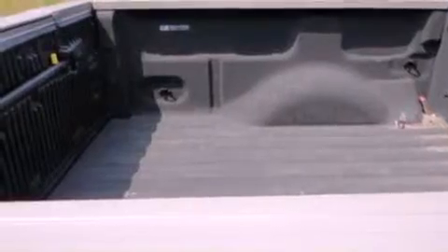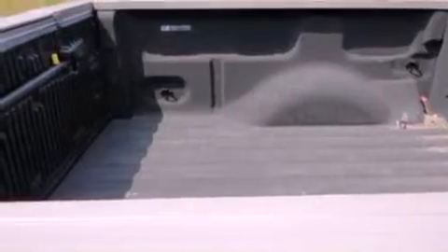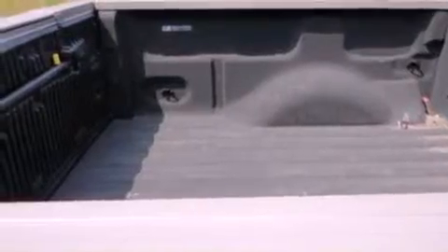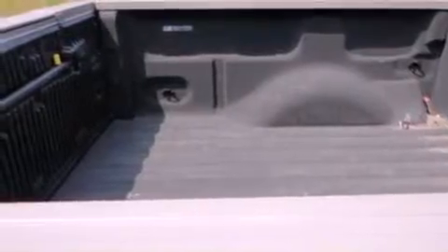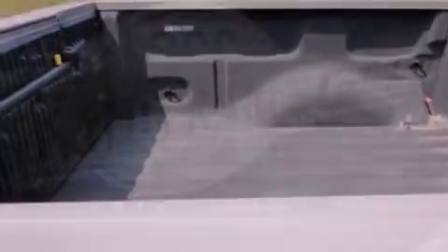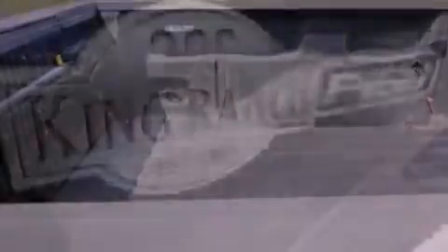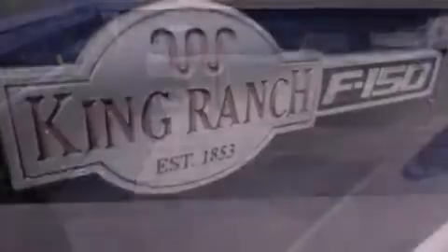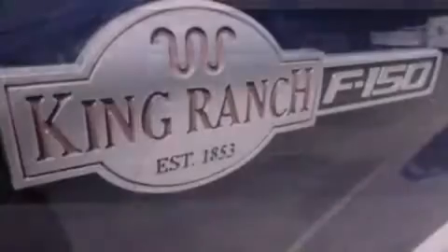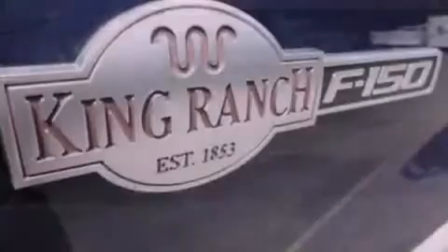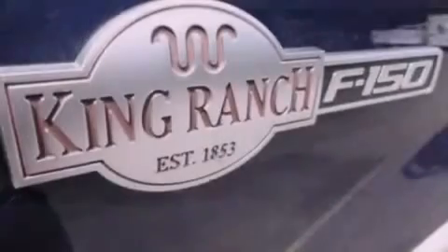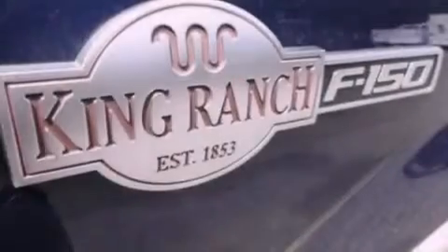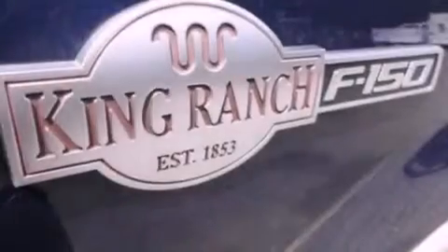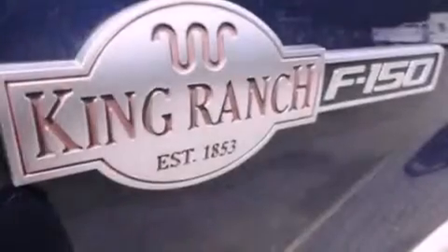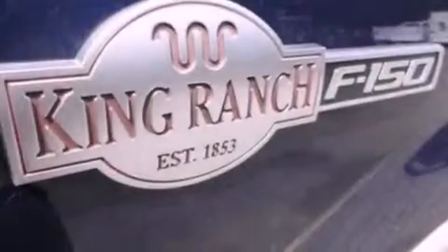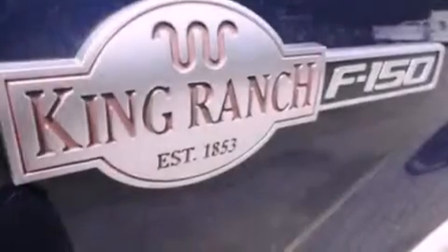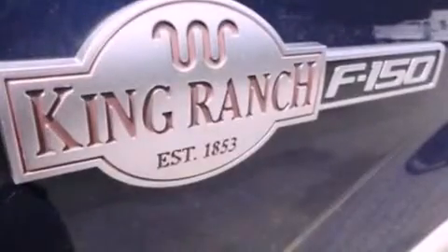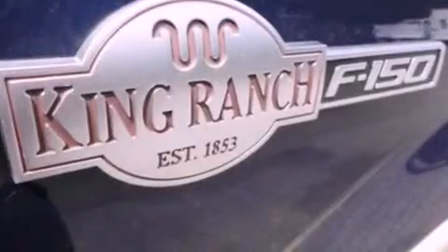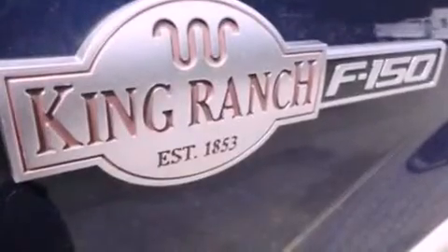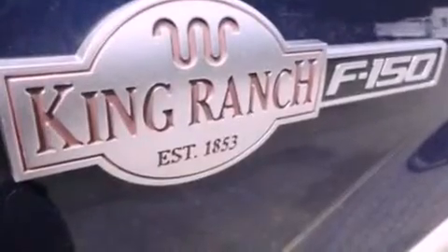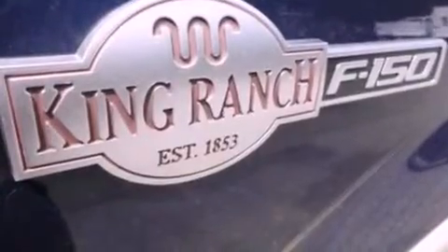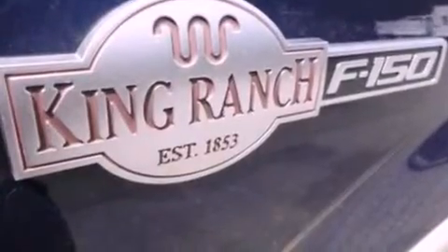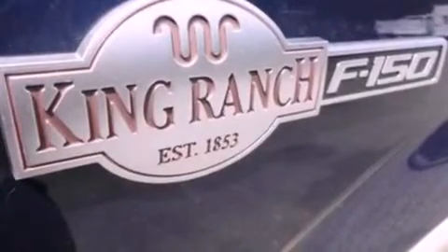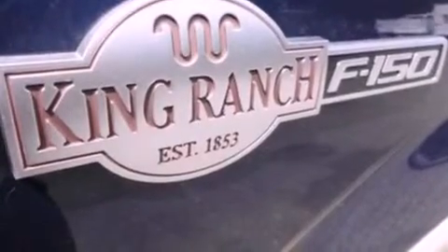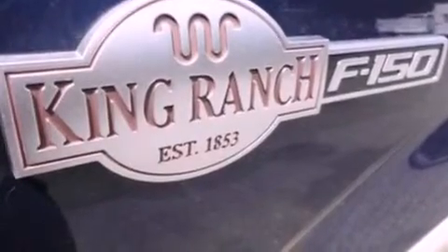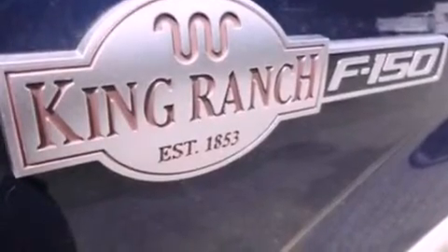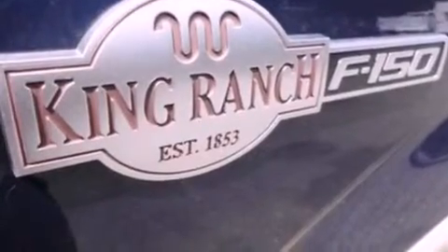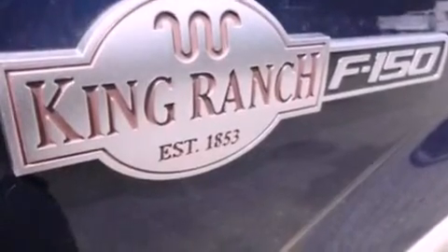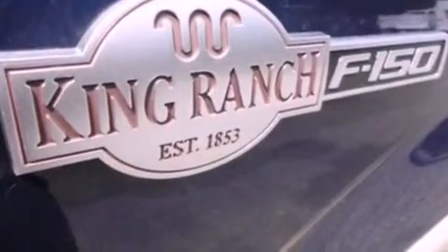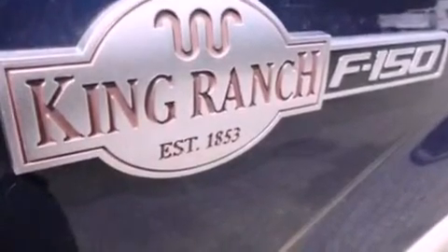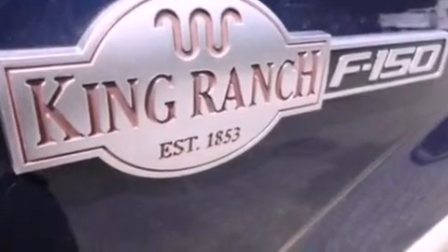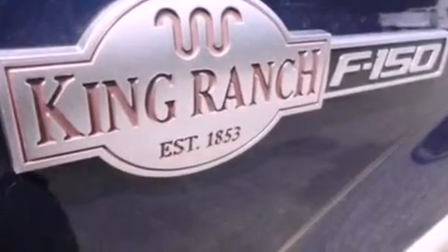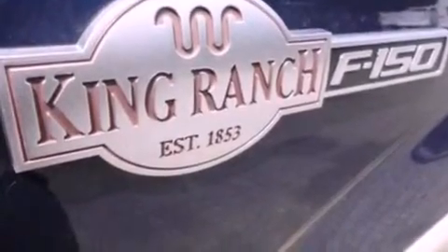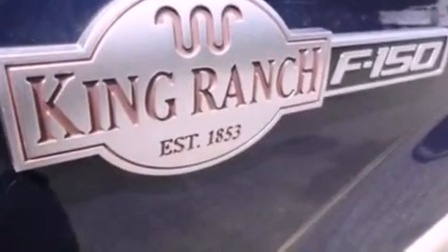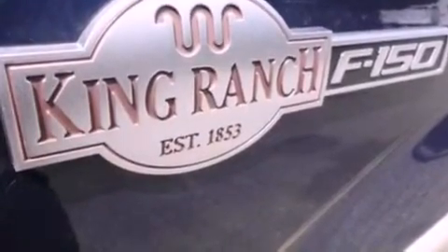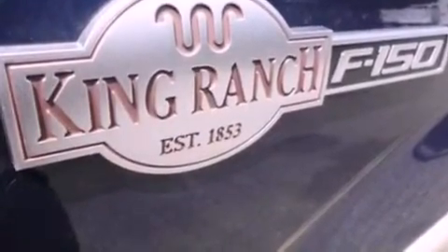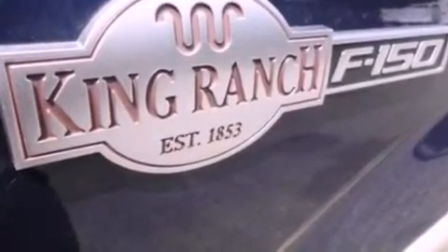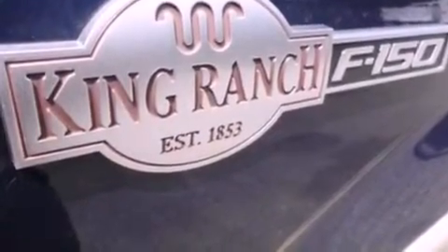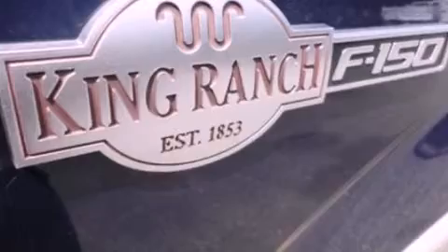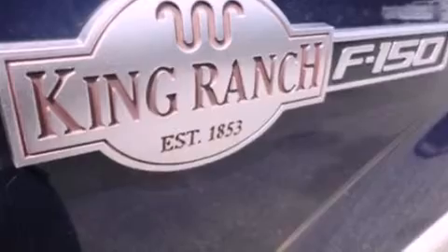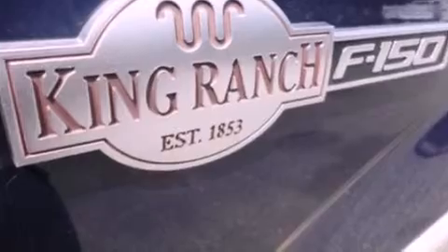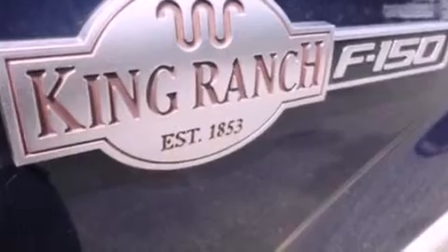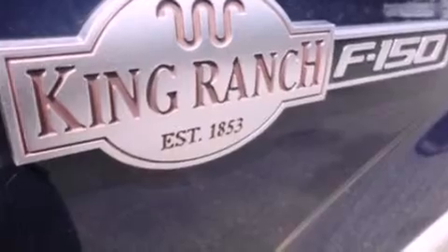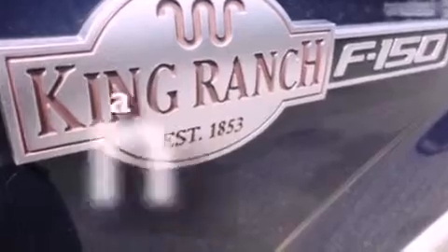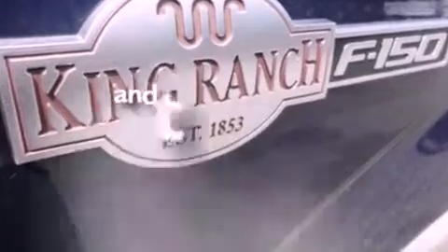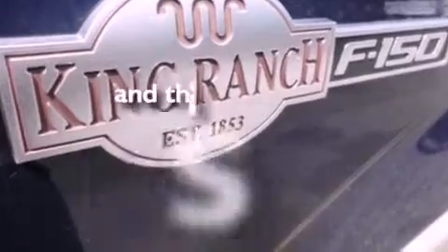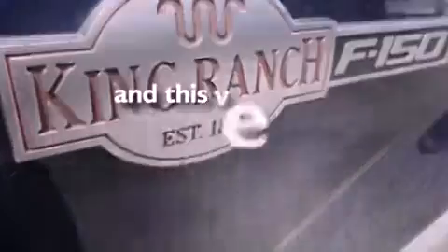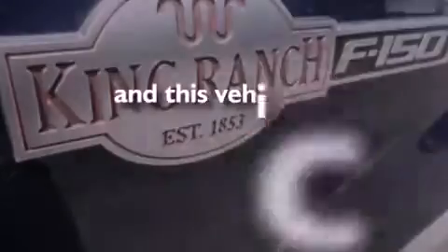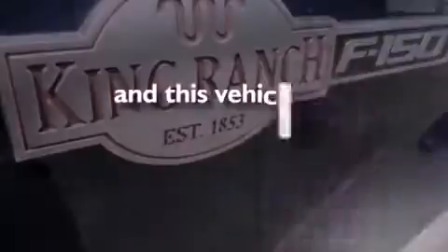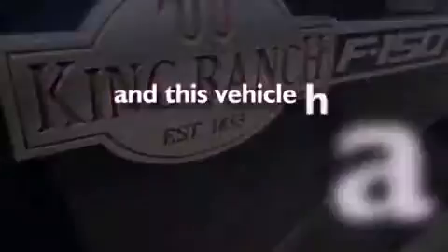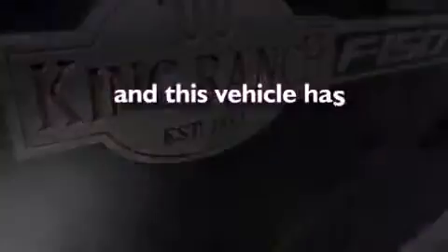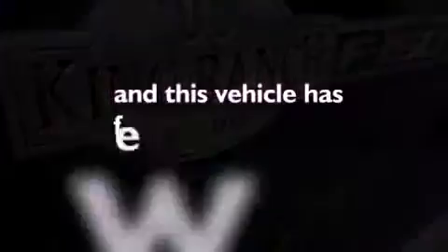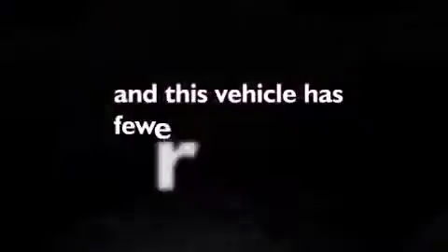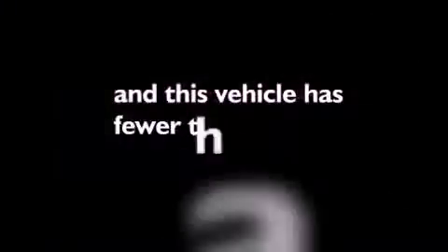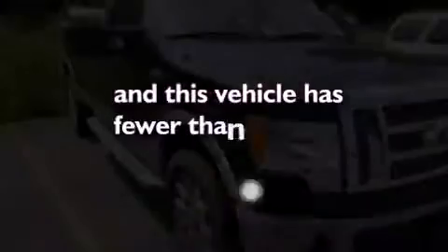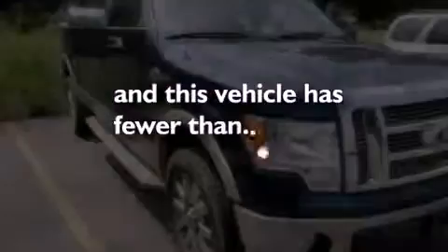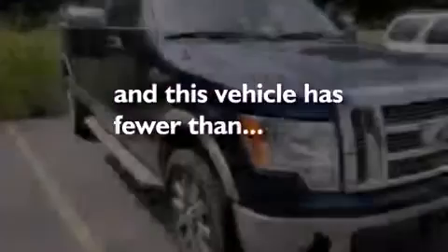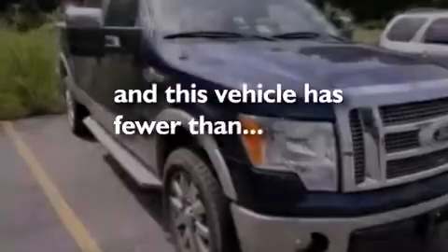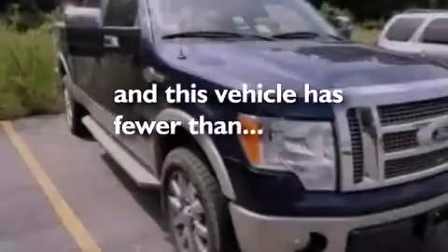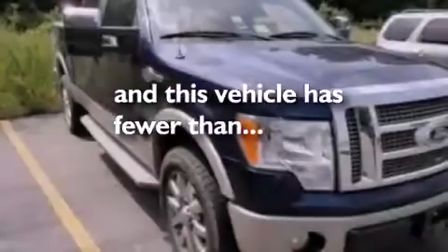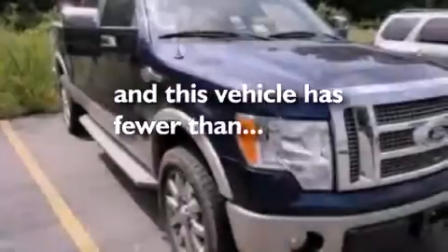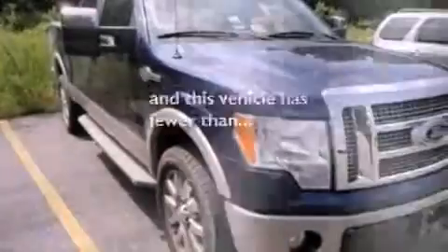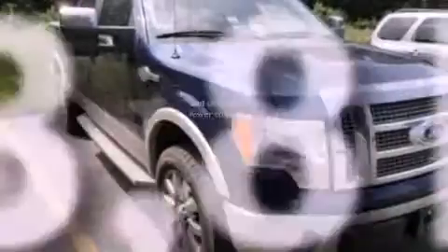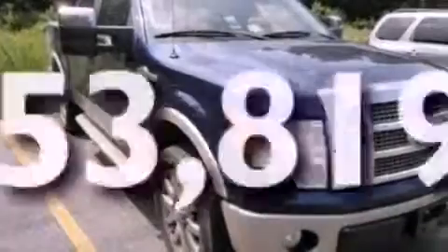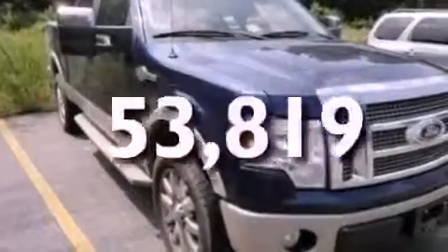A low-tire pressure indicator, air conditioning with automatic climate control, and this vehicle has fewer than 54,000 miles on the odometer.